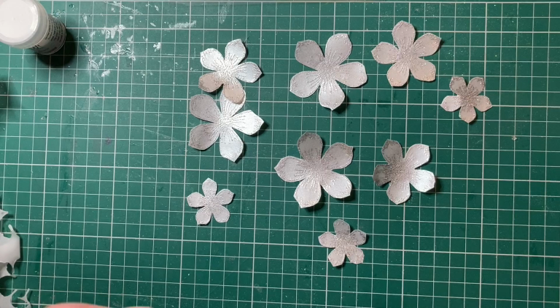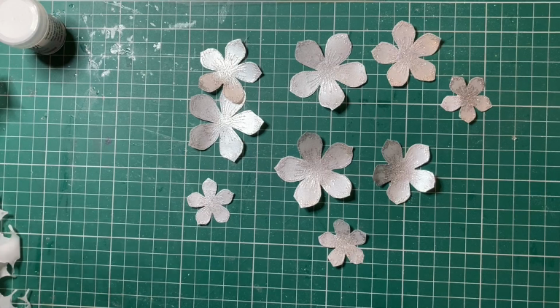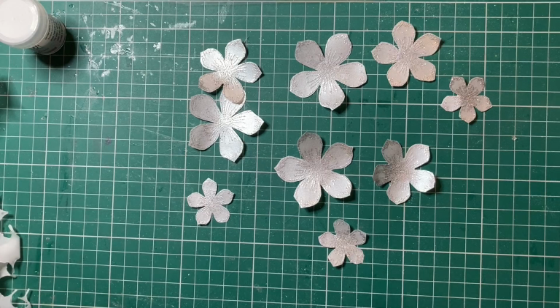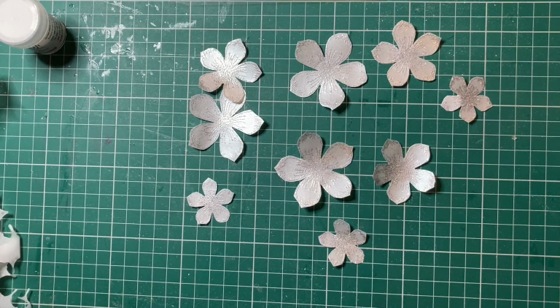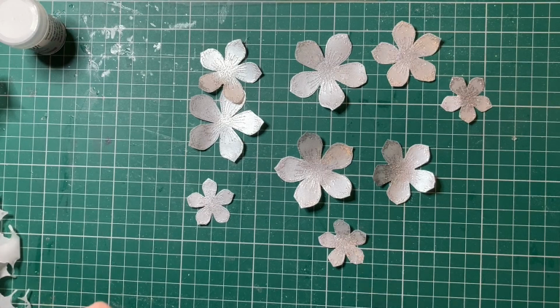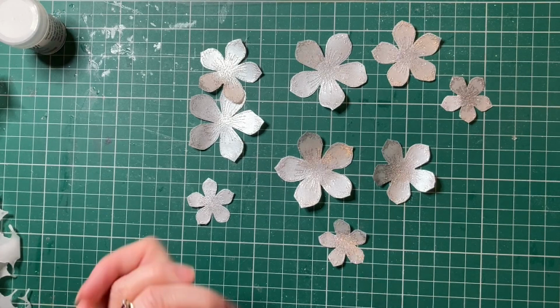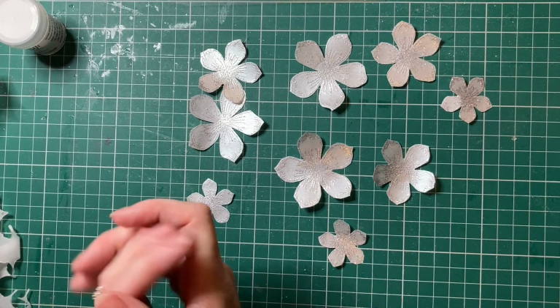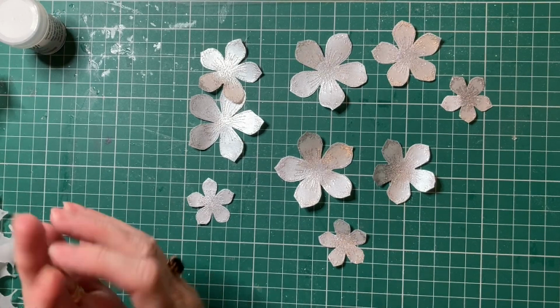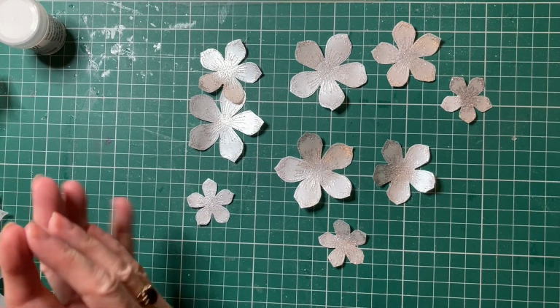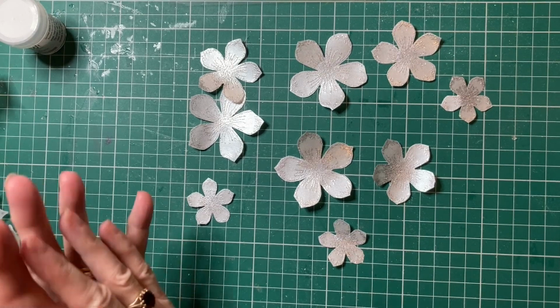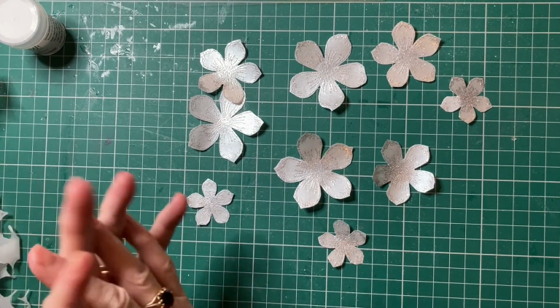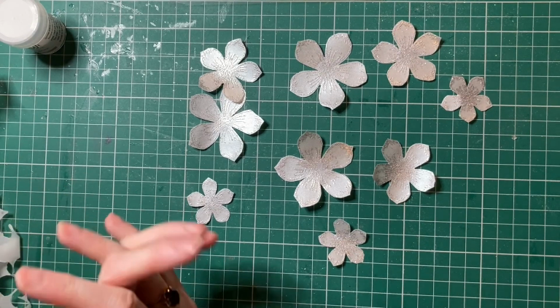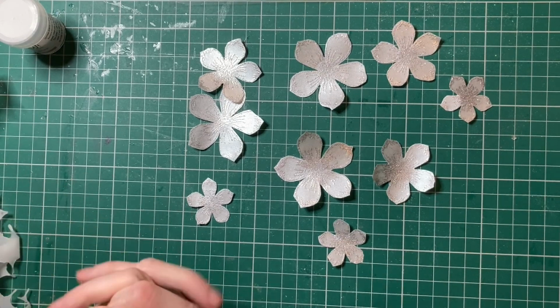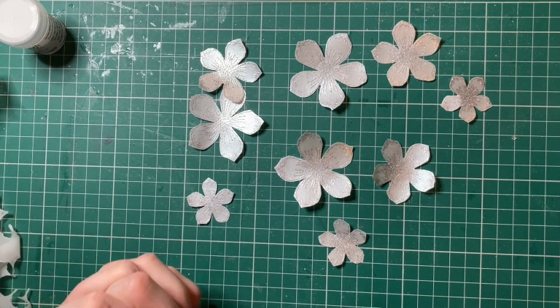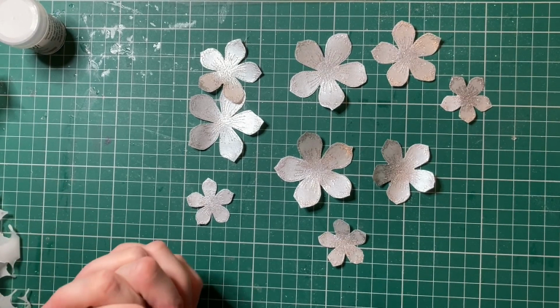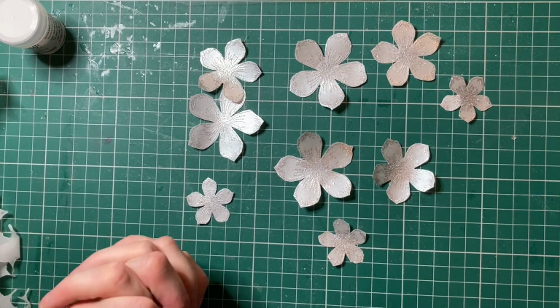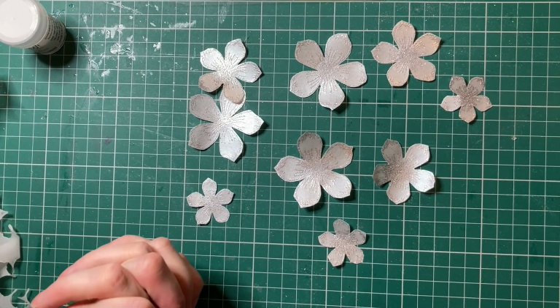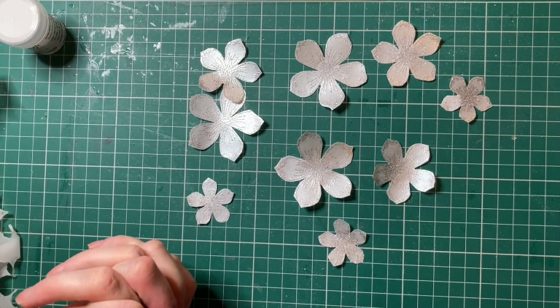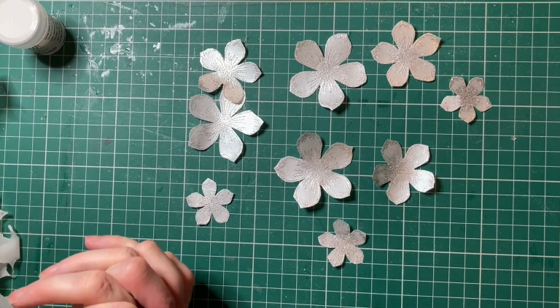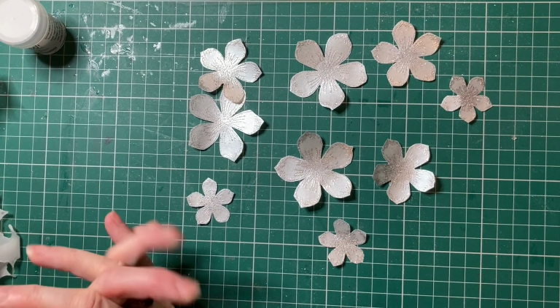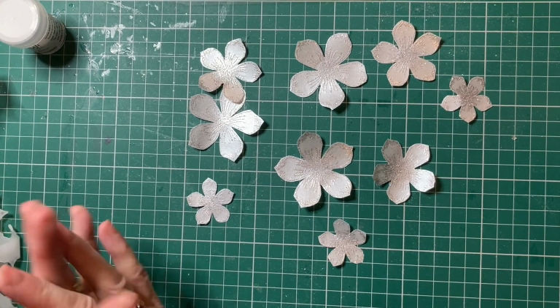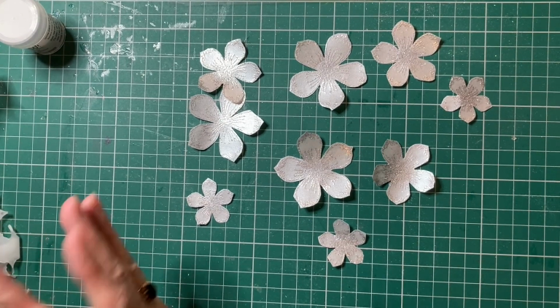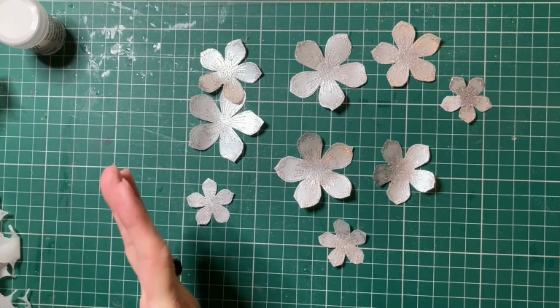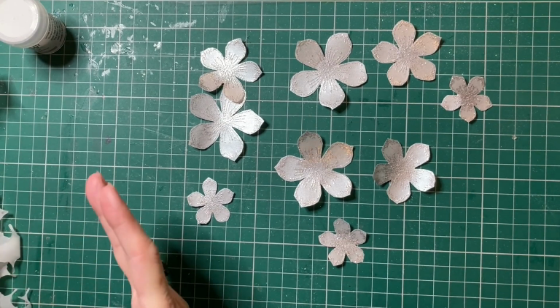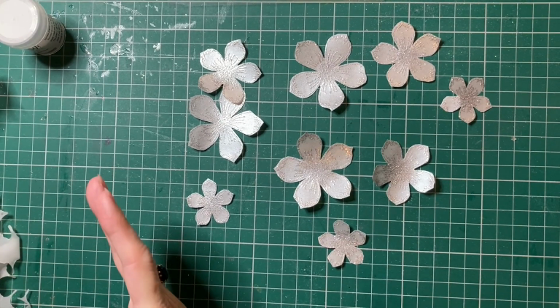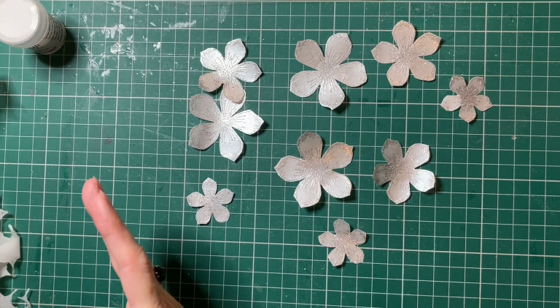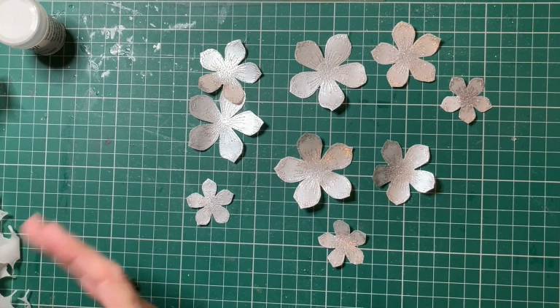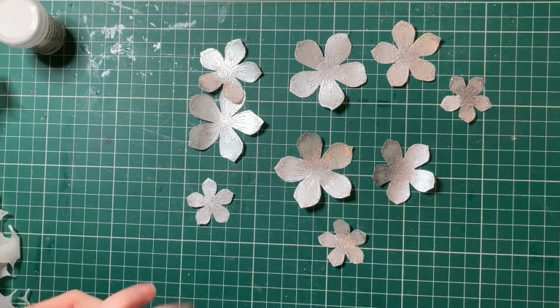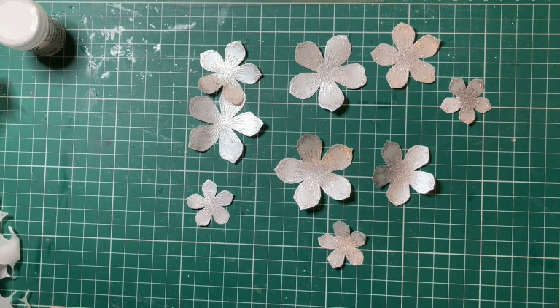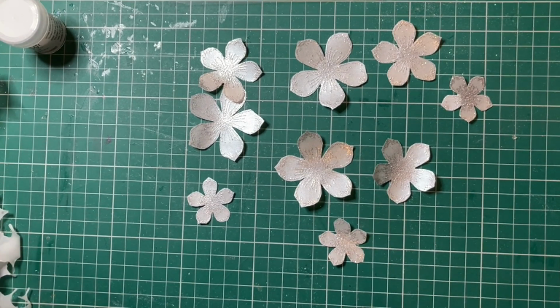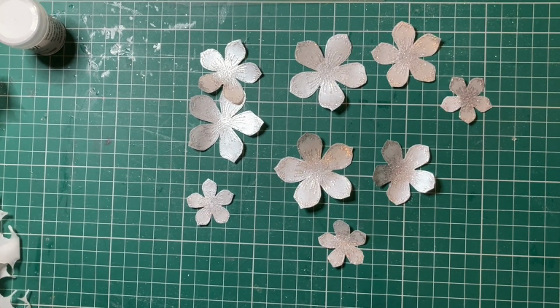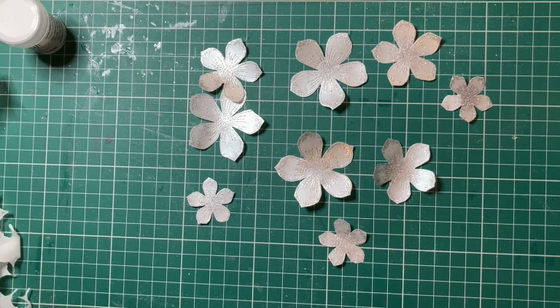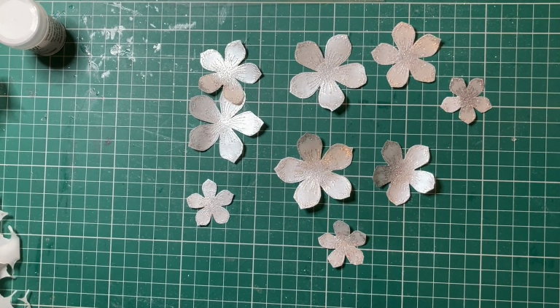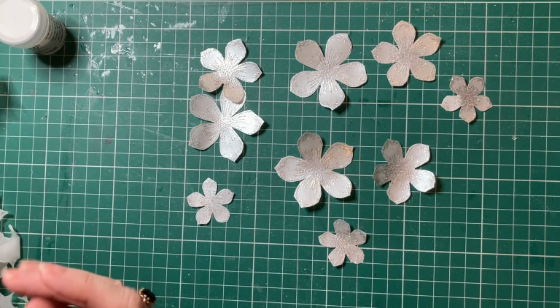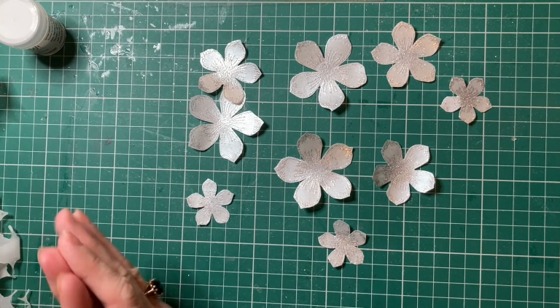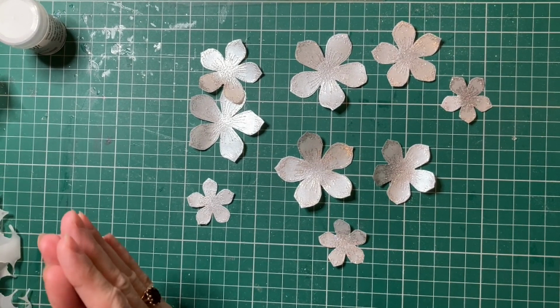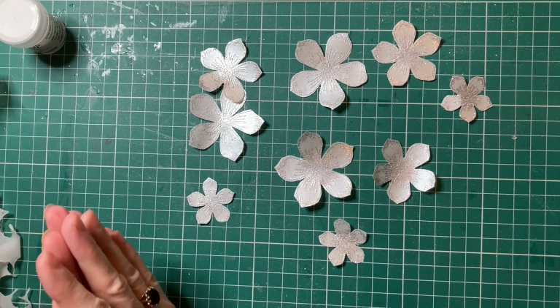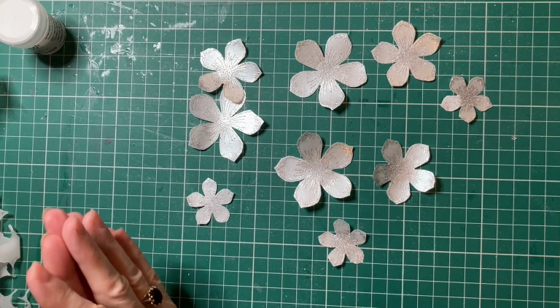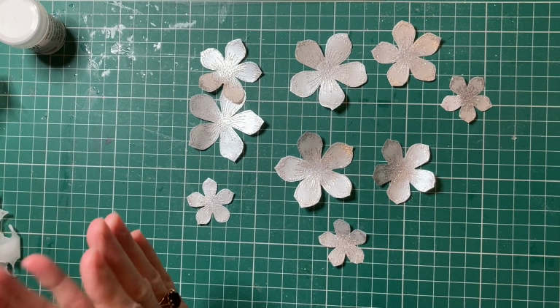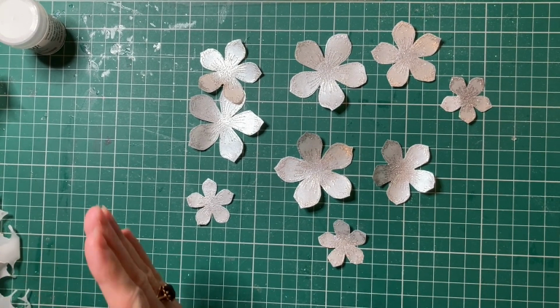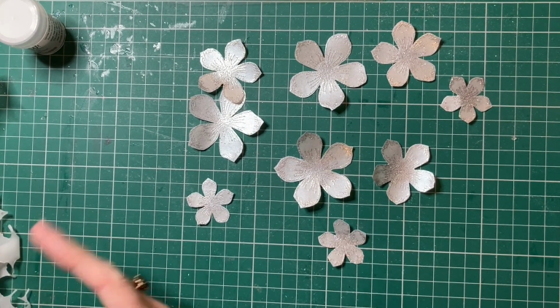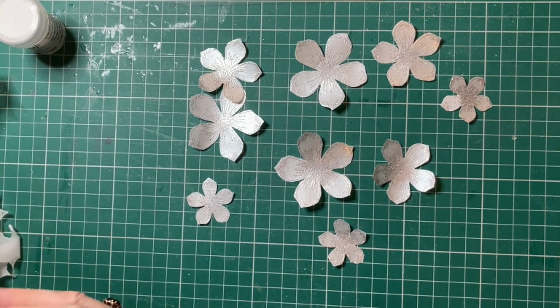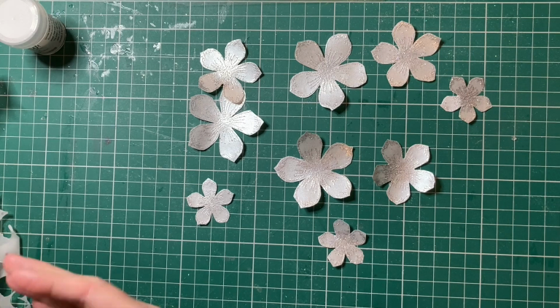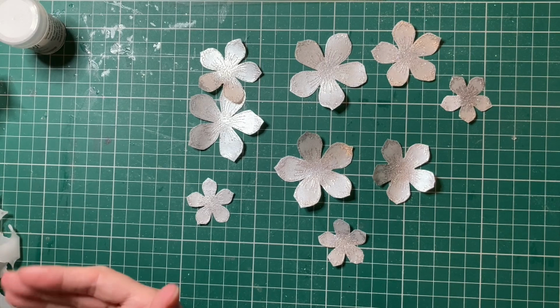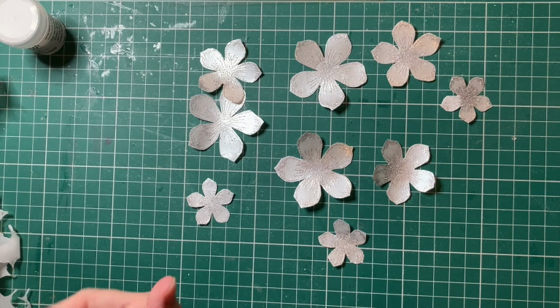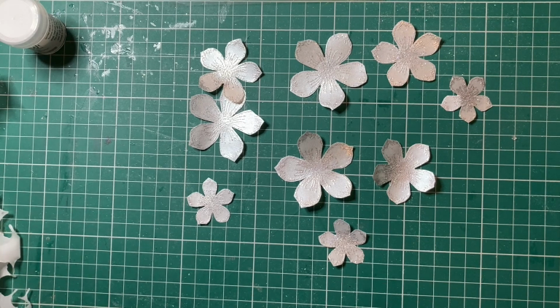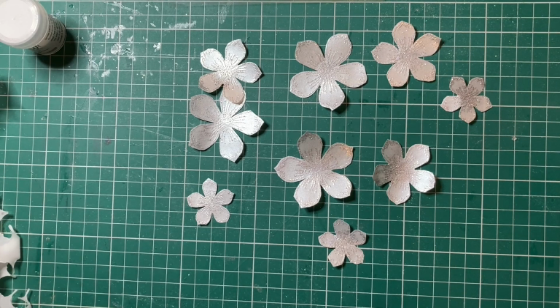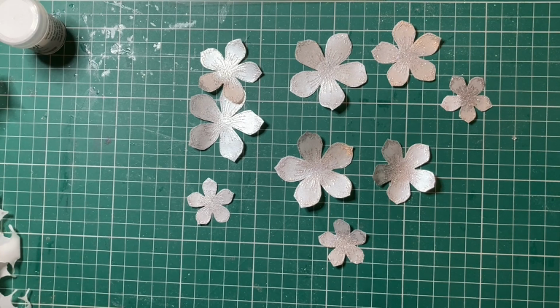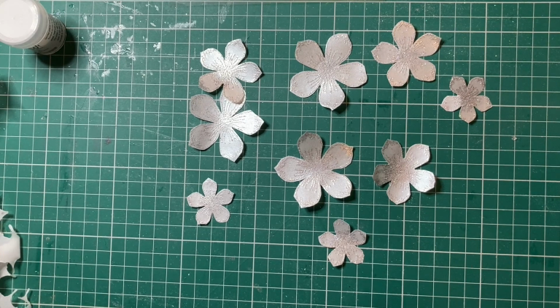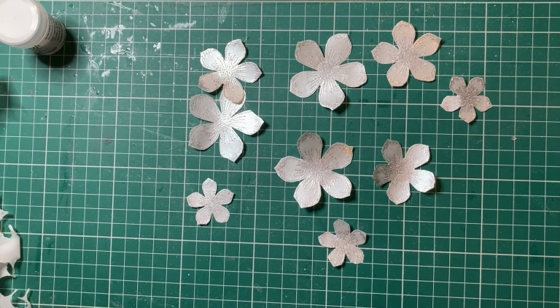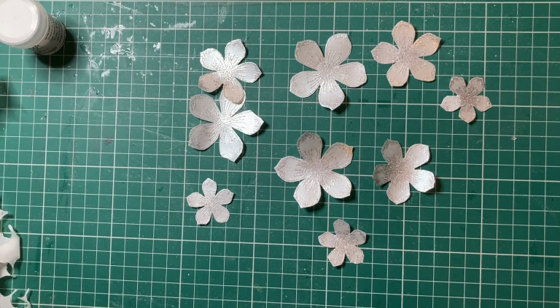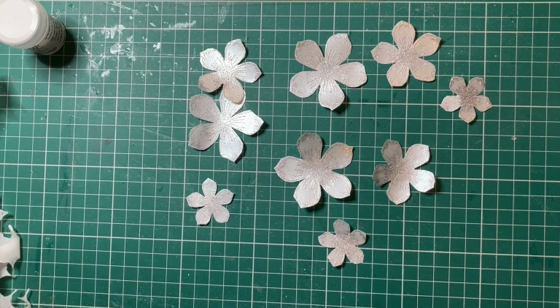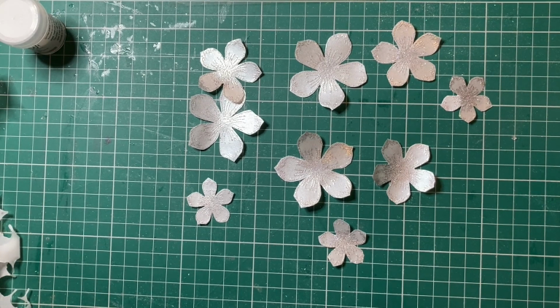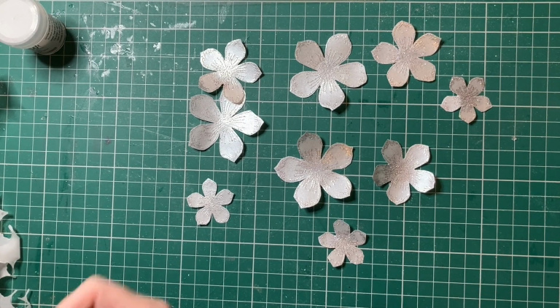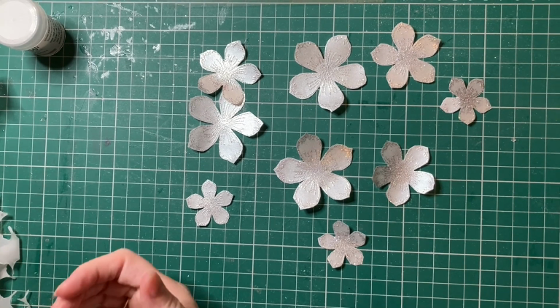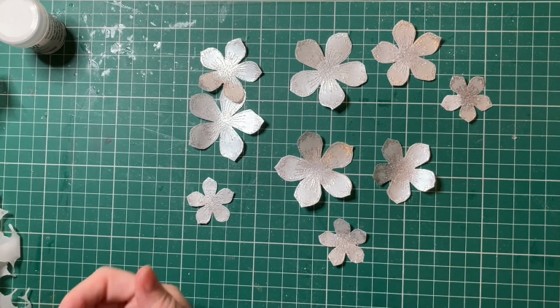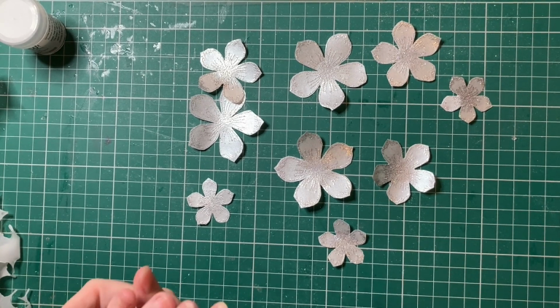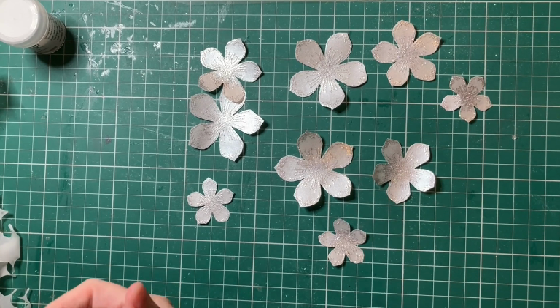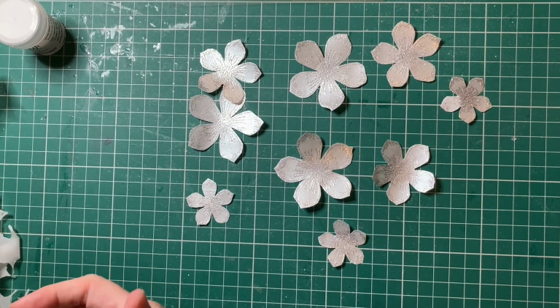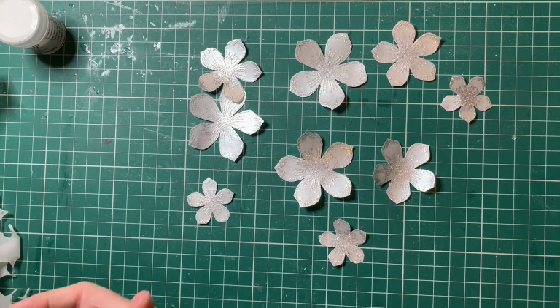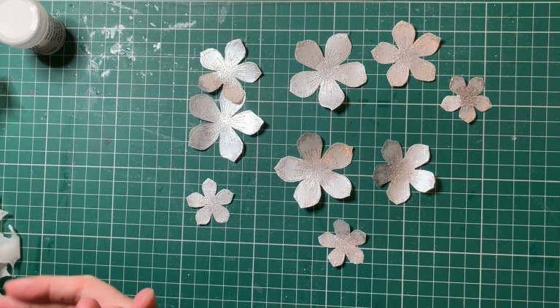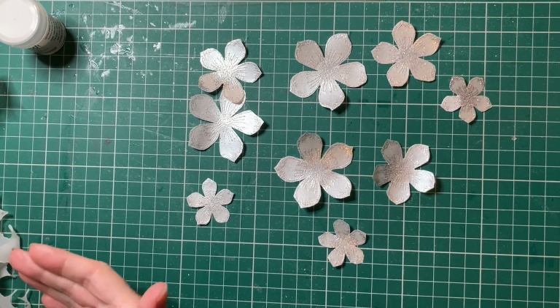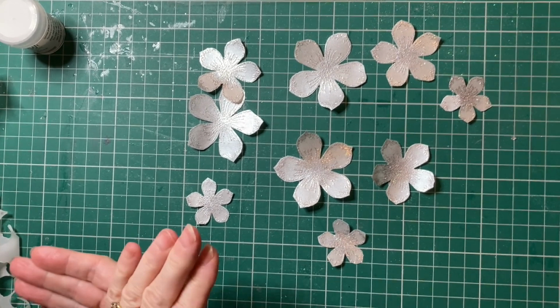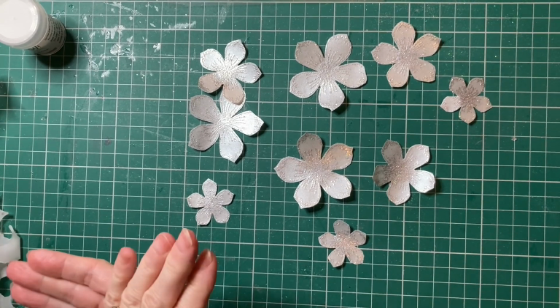Hi everyone, welcome to my channel today. So today I'm popping on making some flowers using vellum.